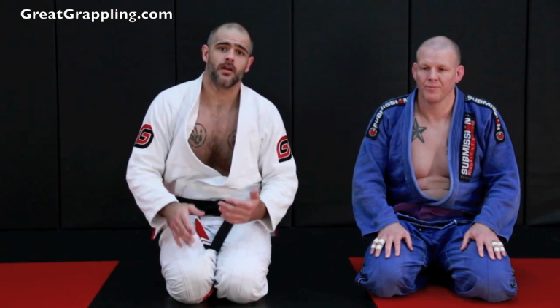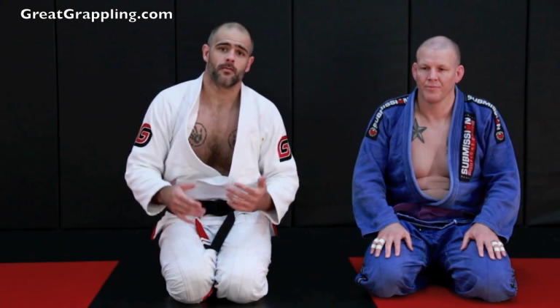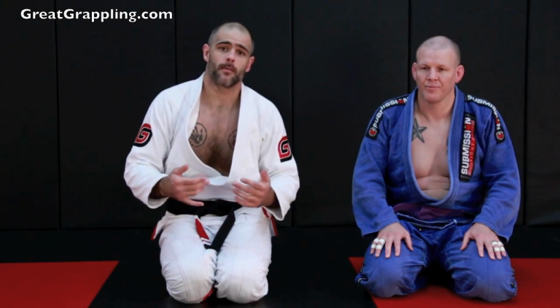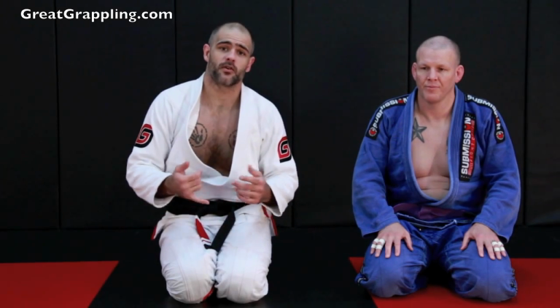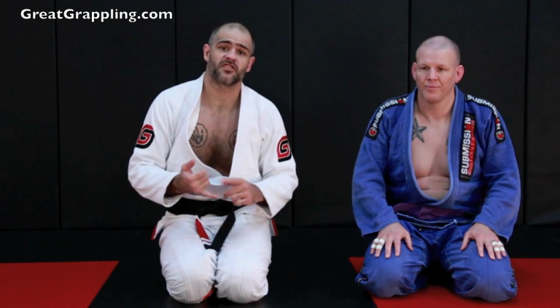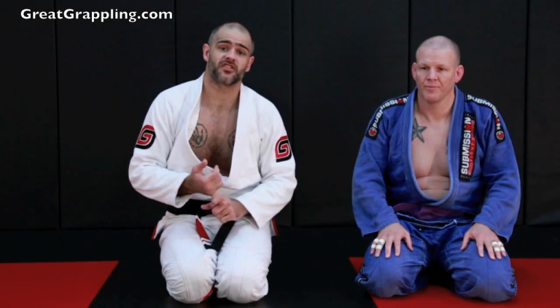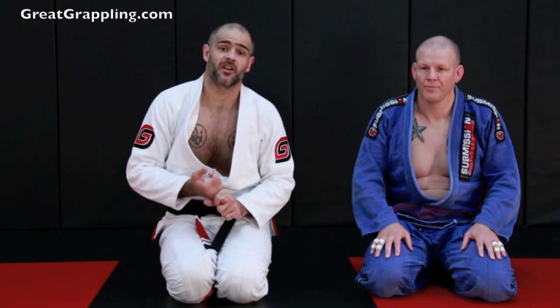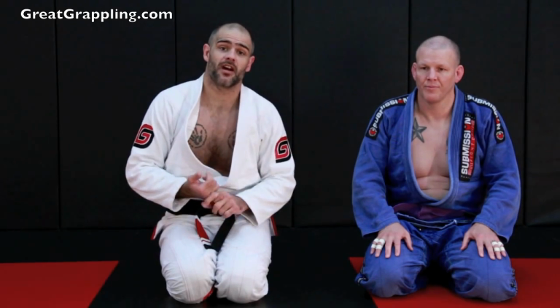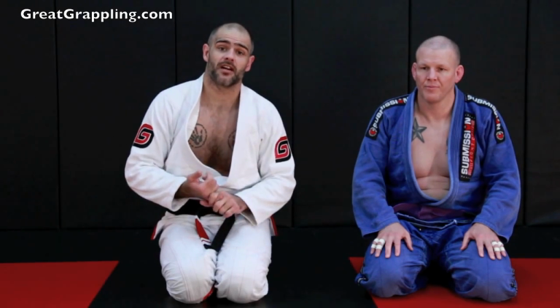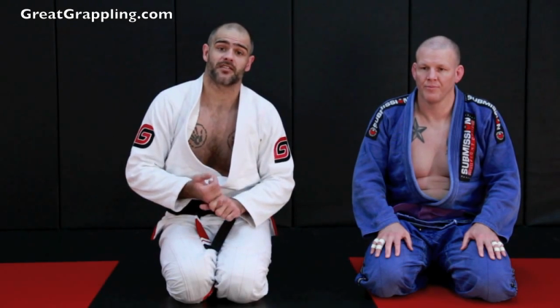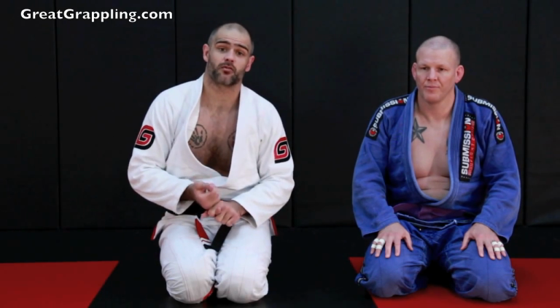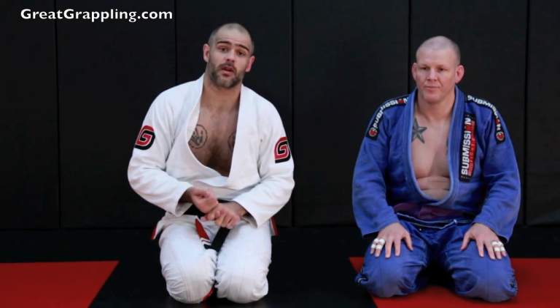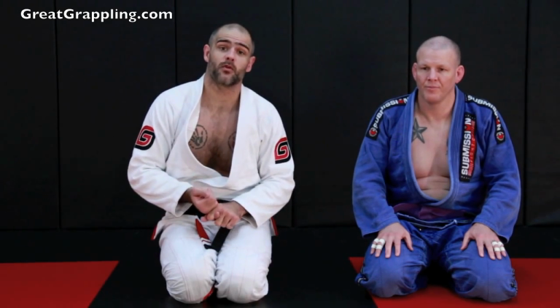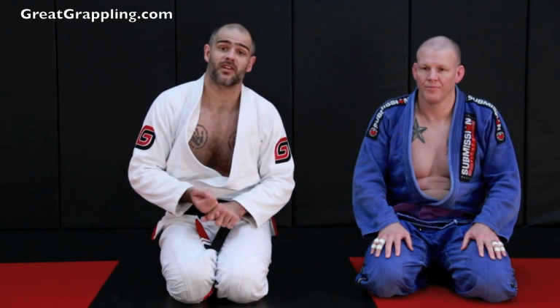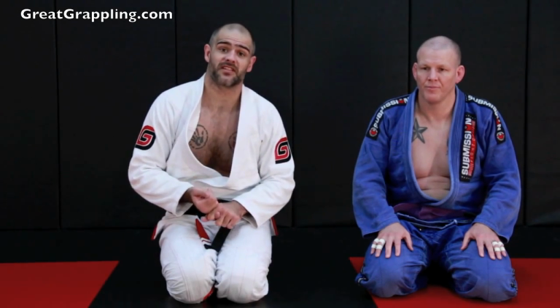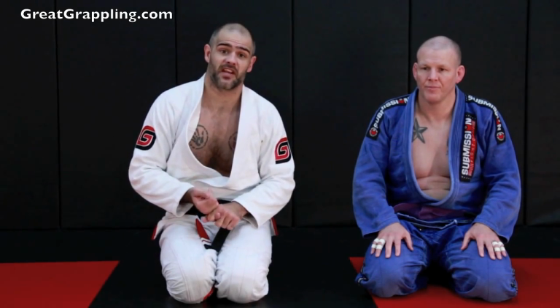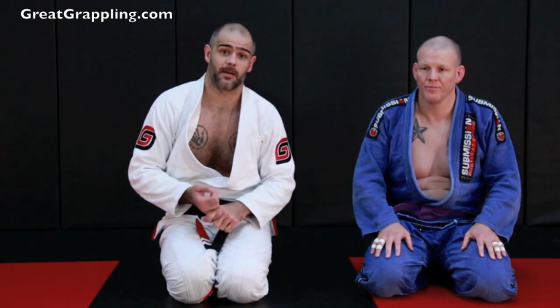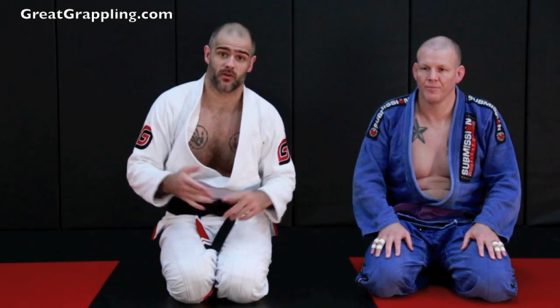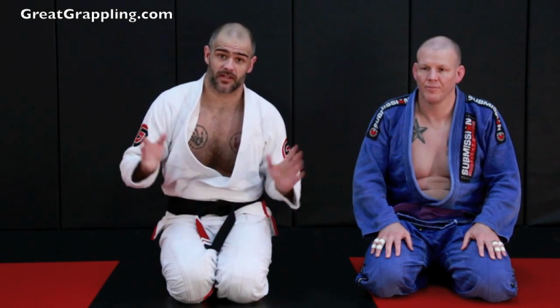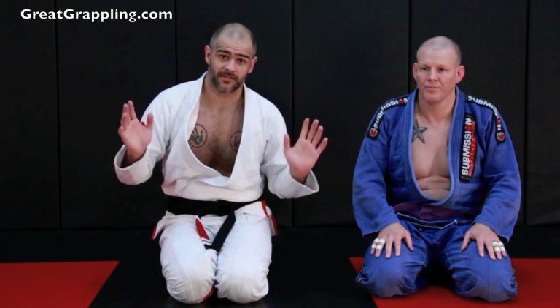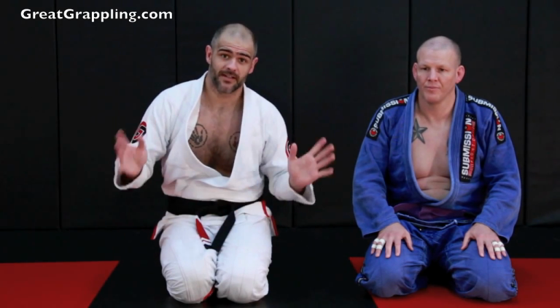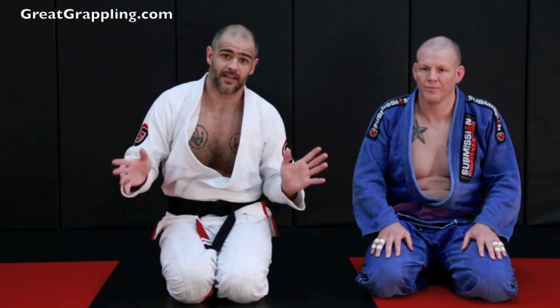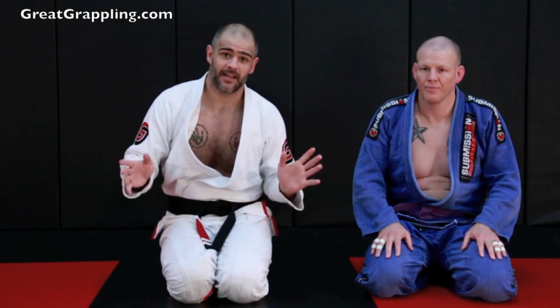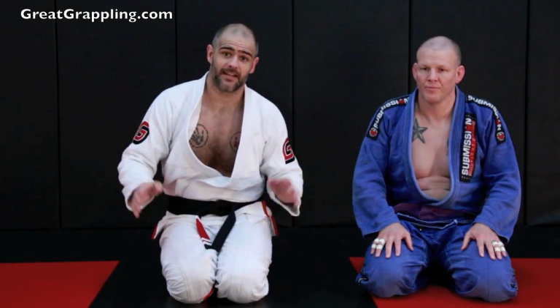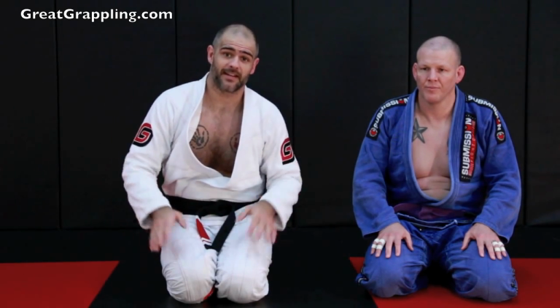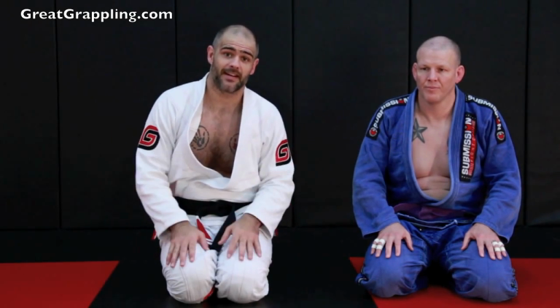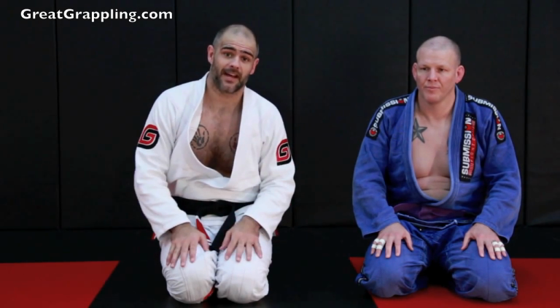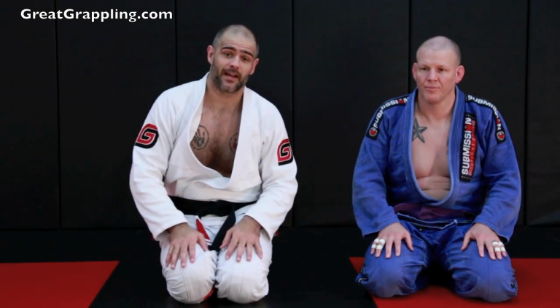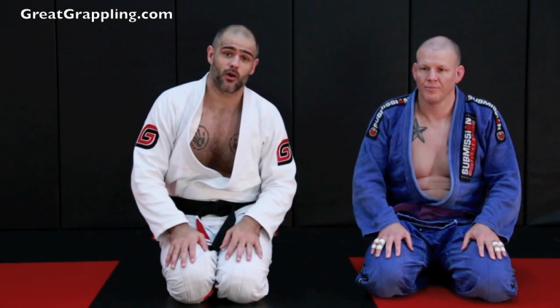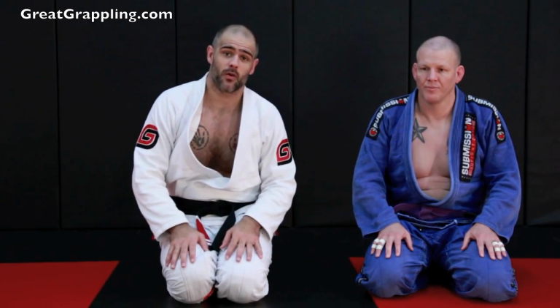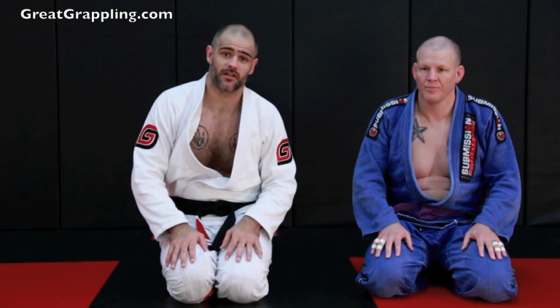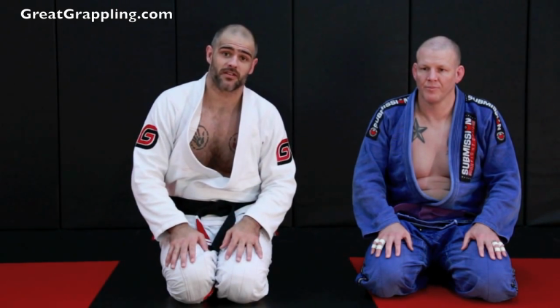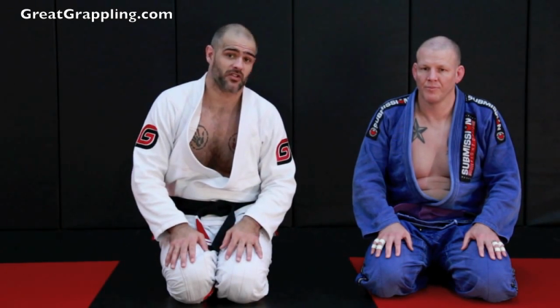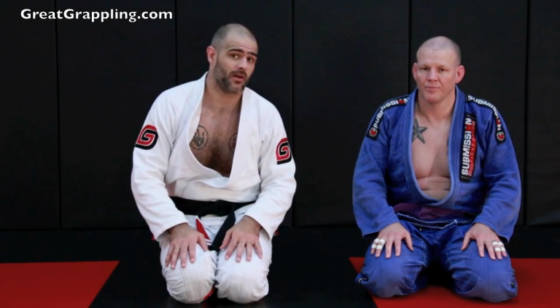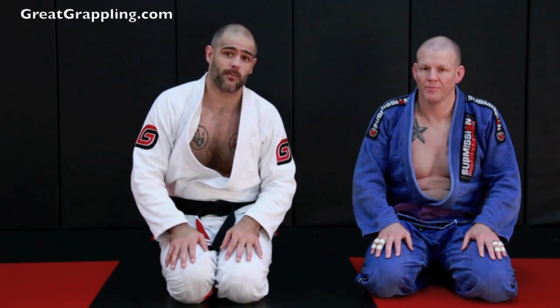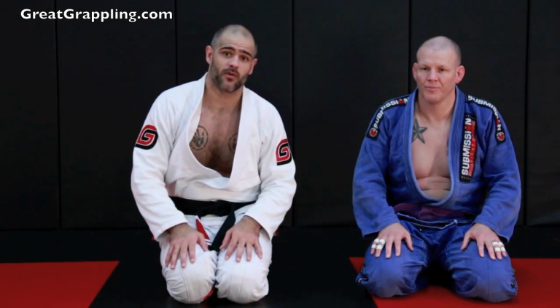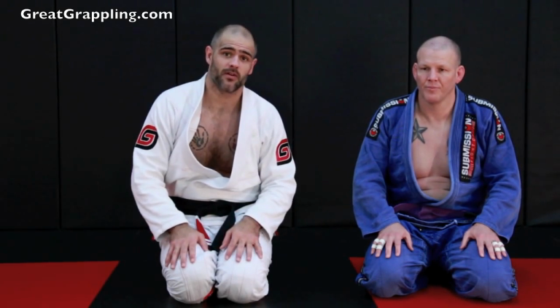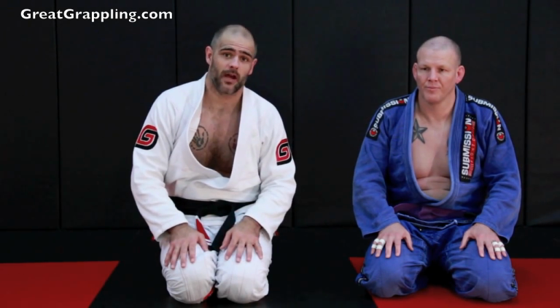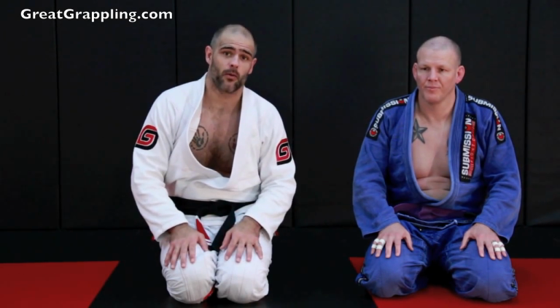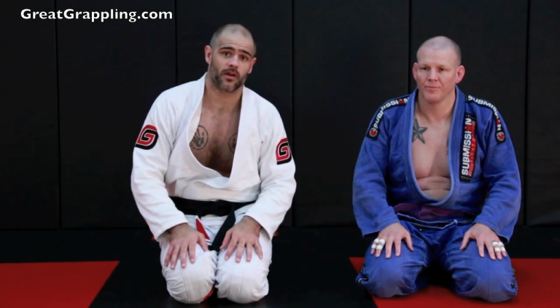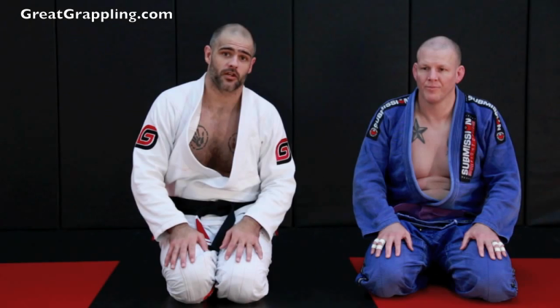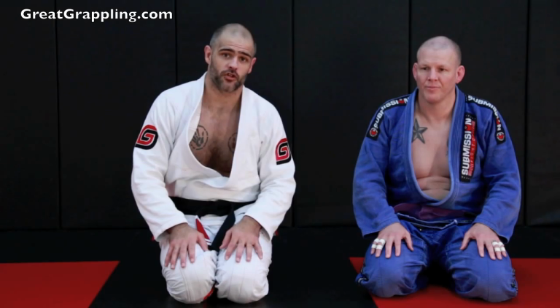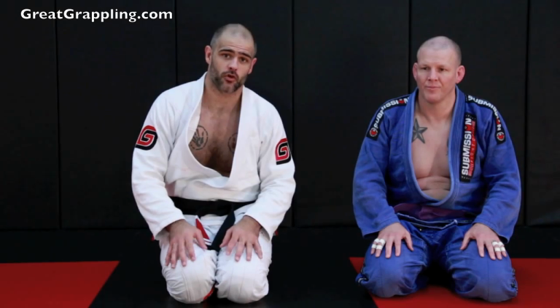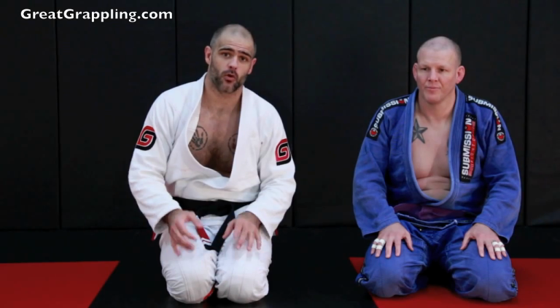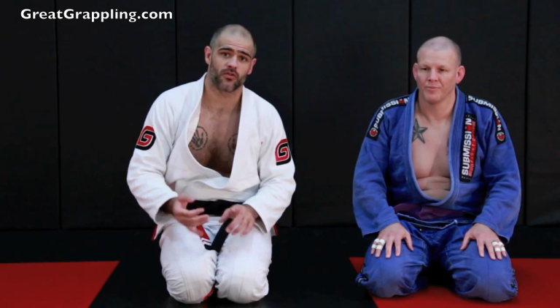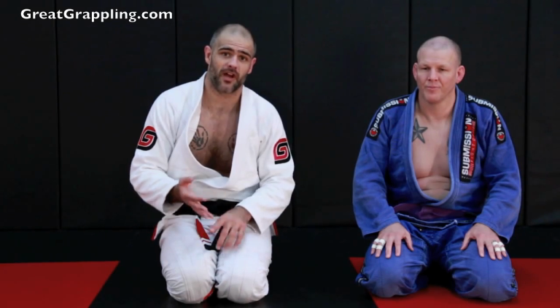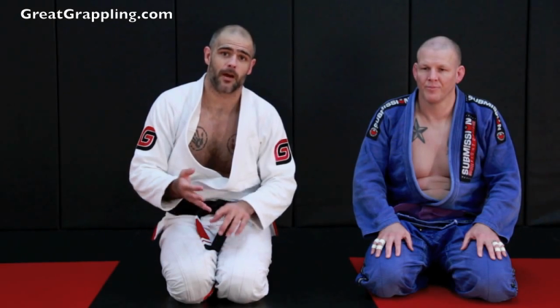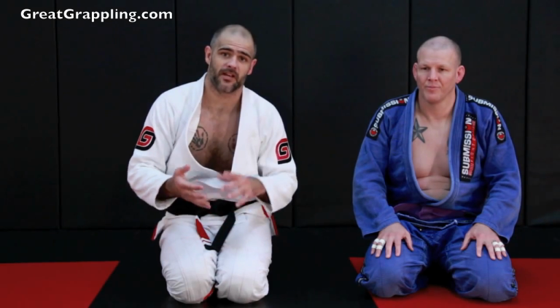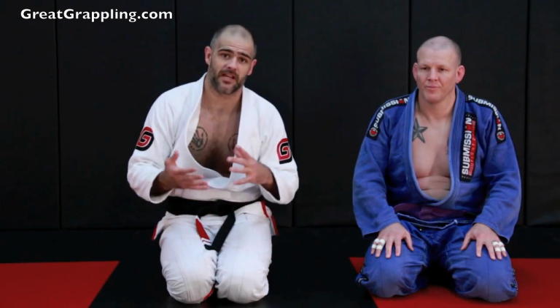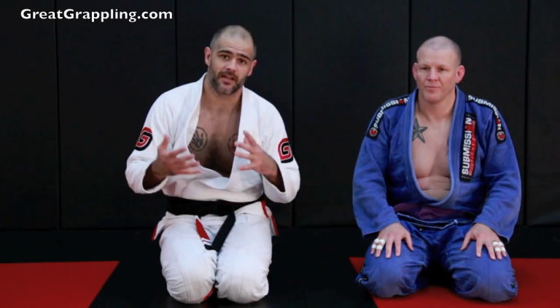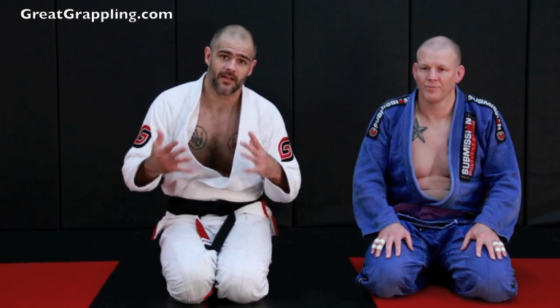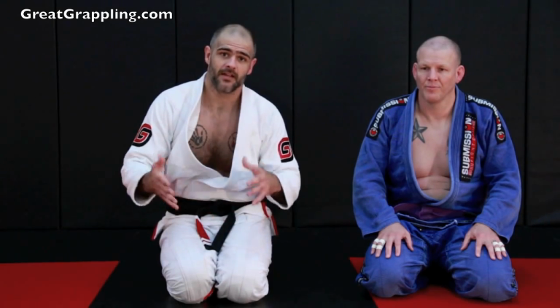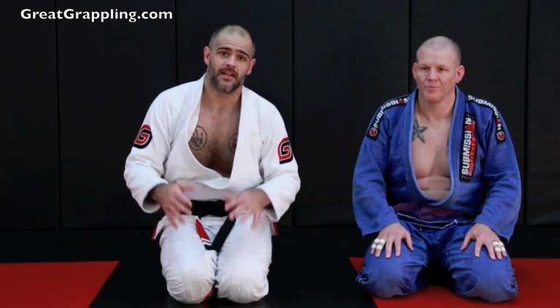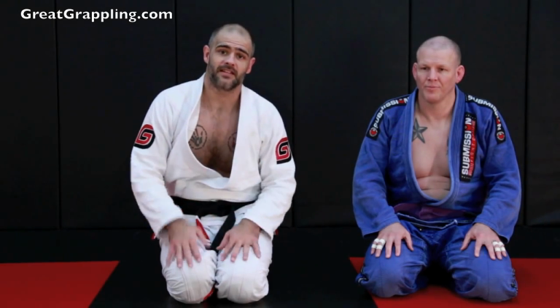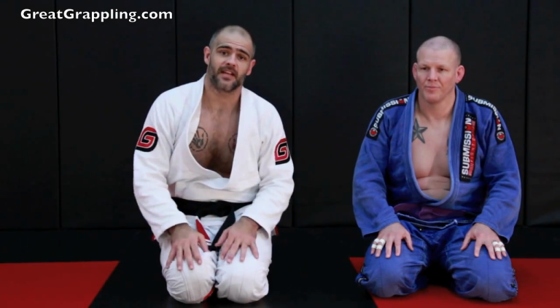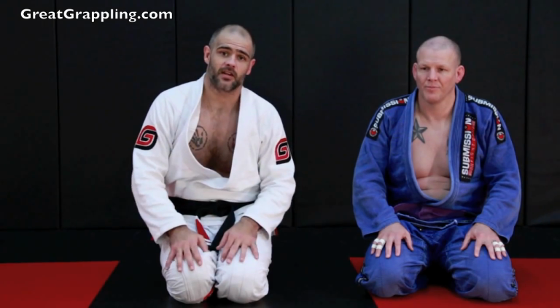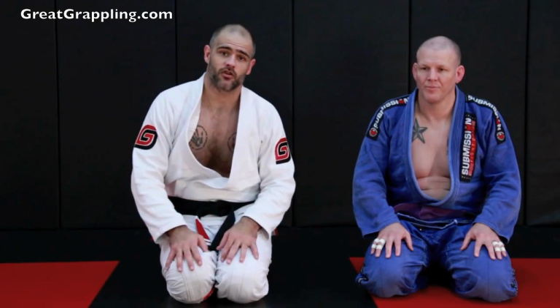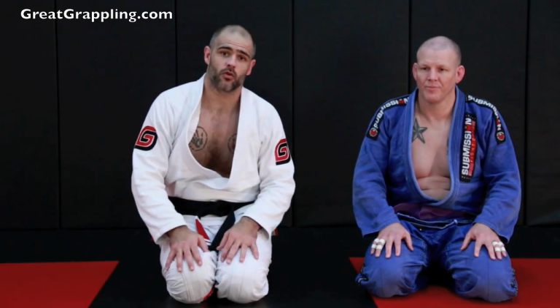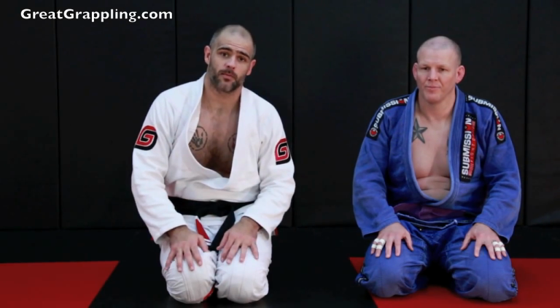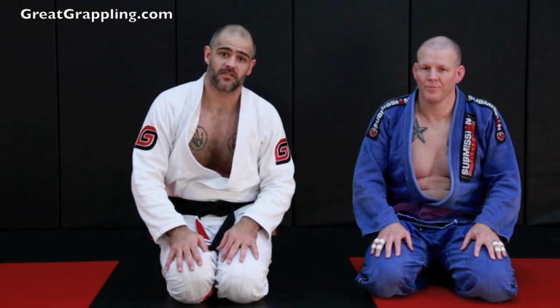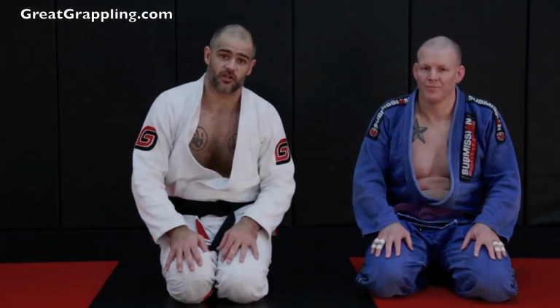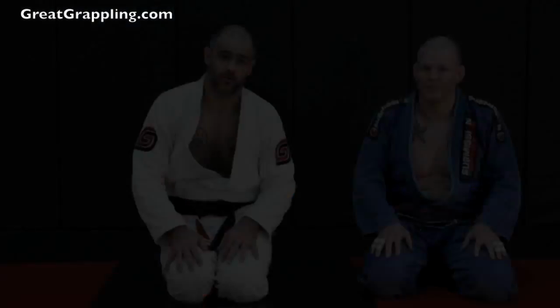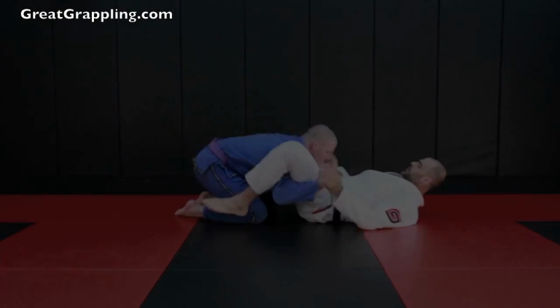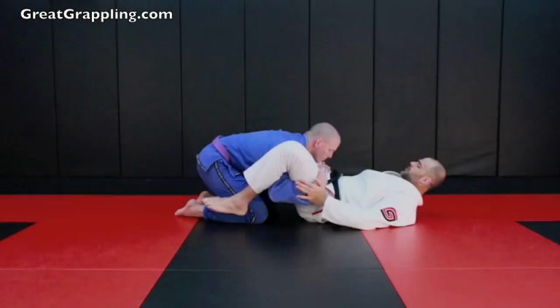Remember, scrambling is gambling, and I don't want to scramble. I want to control, dominate, and take control of the position.